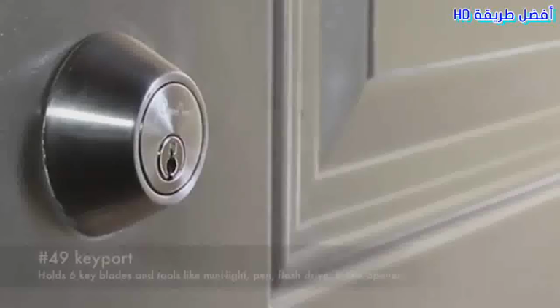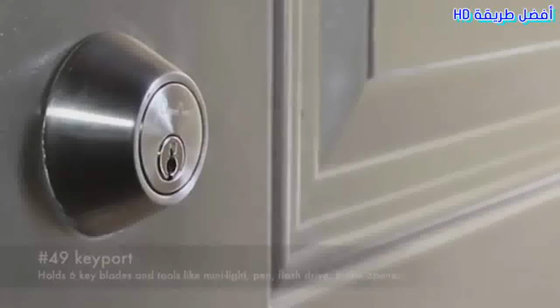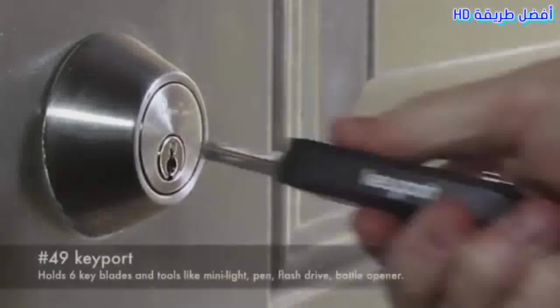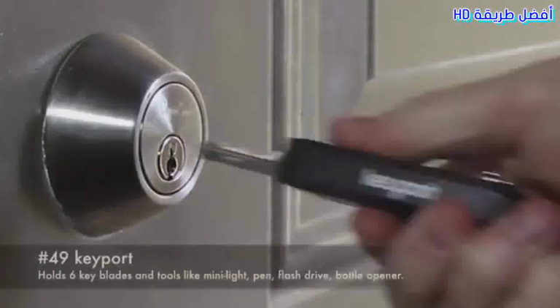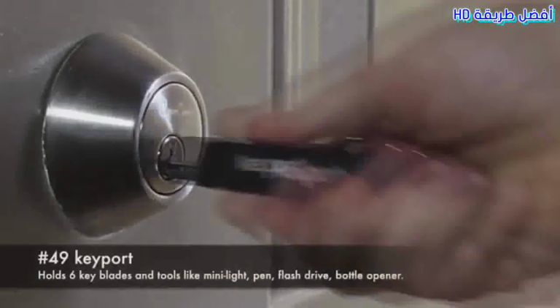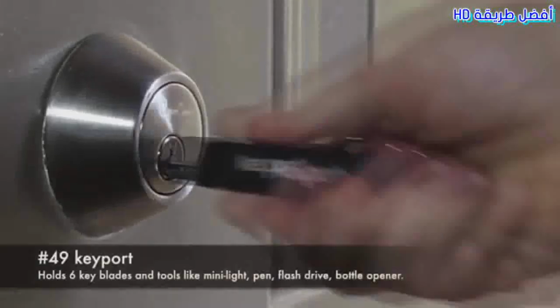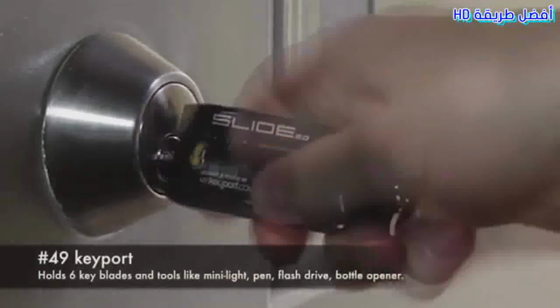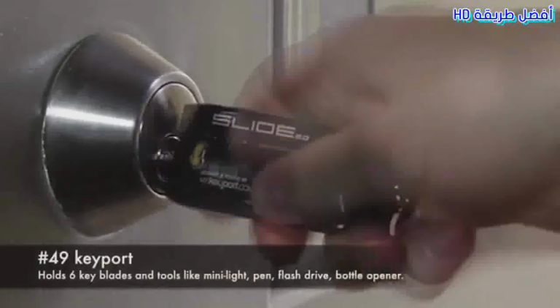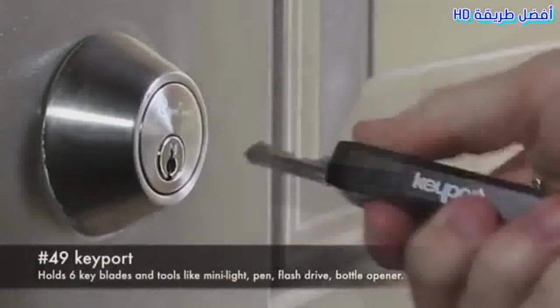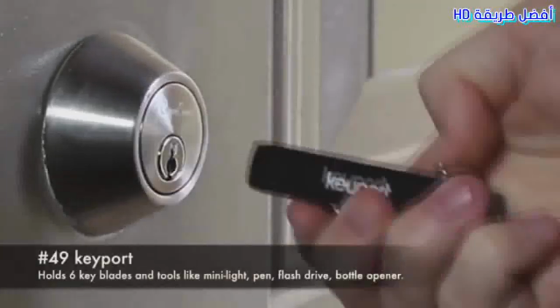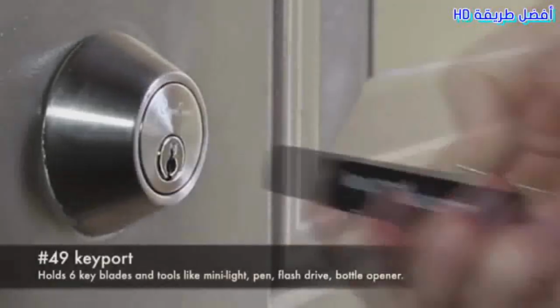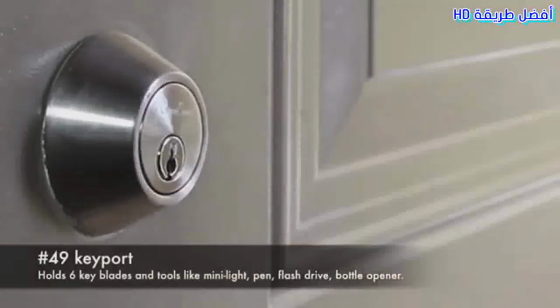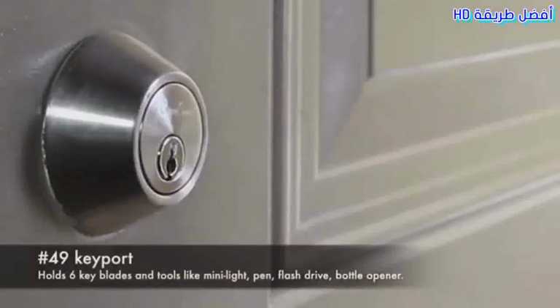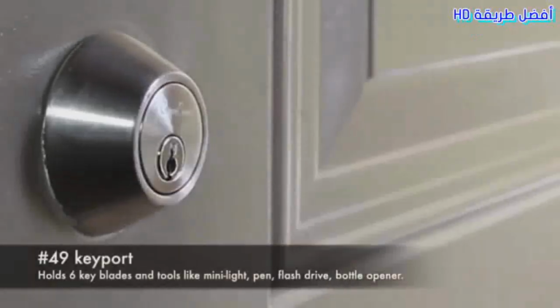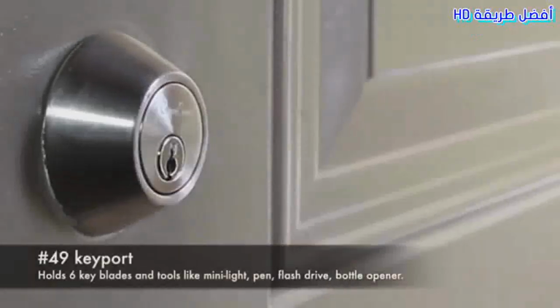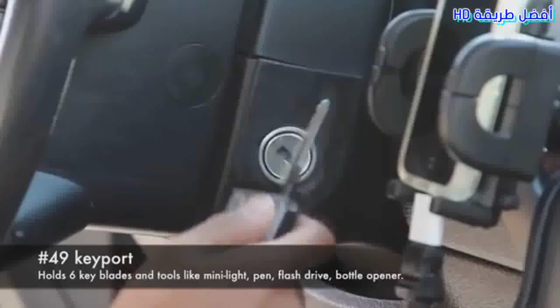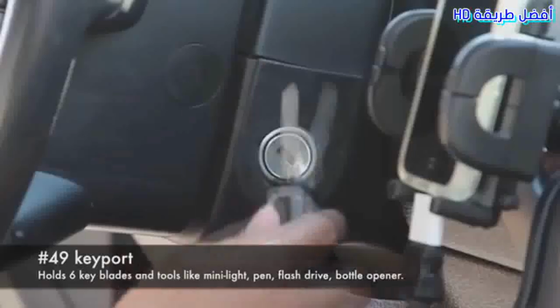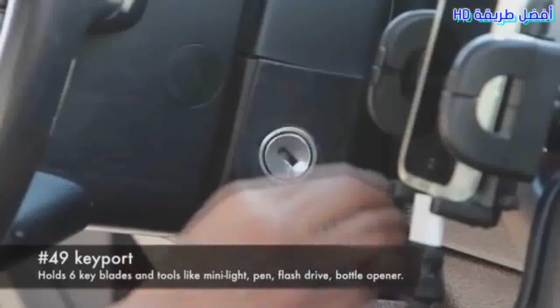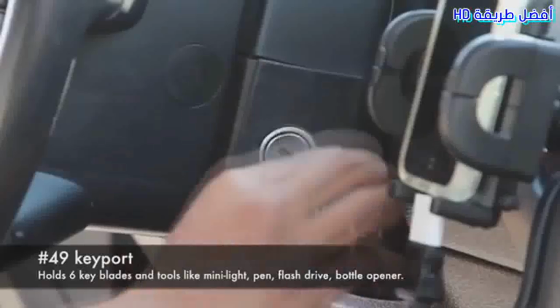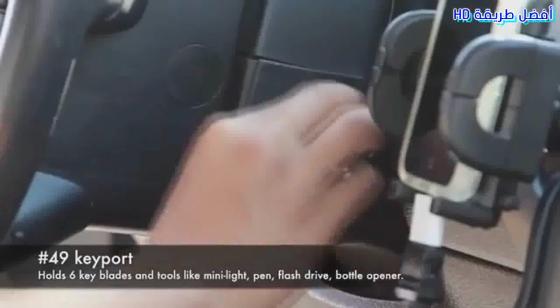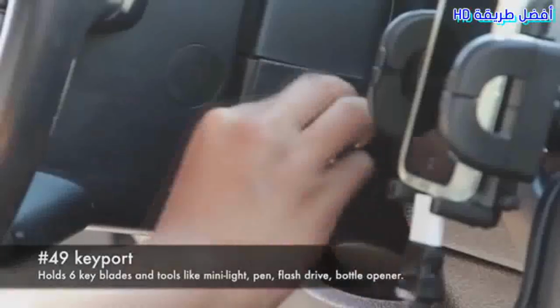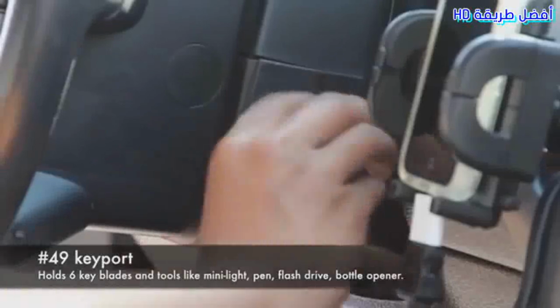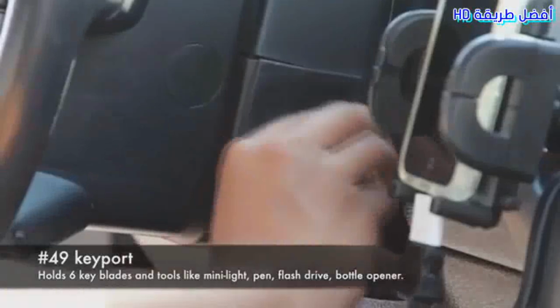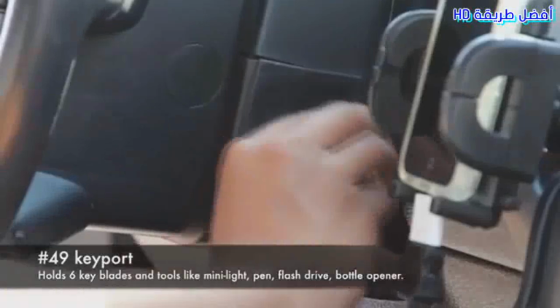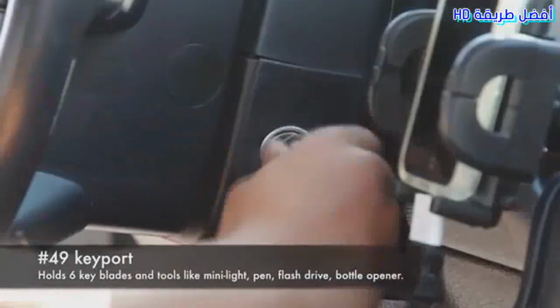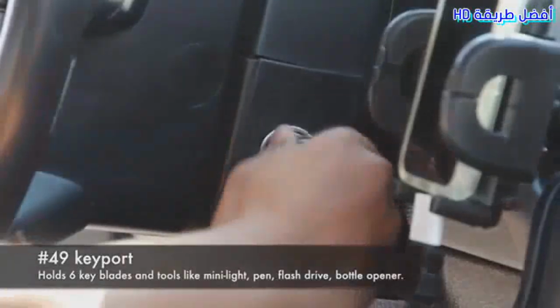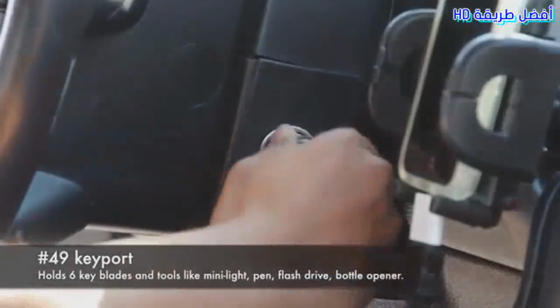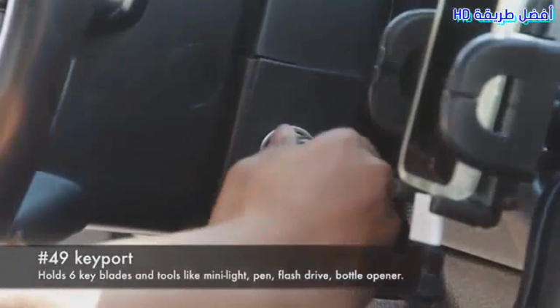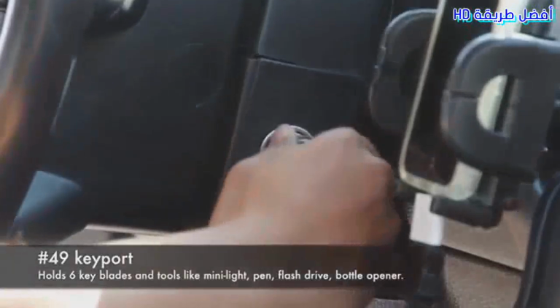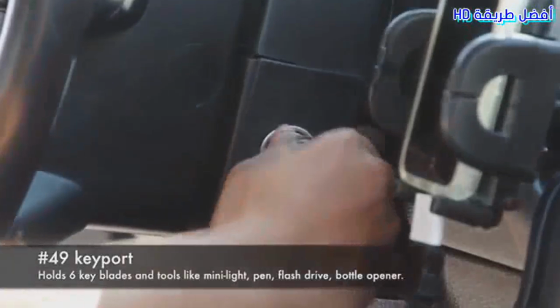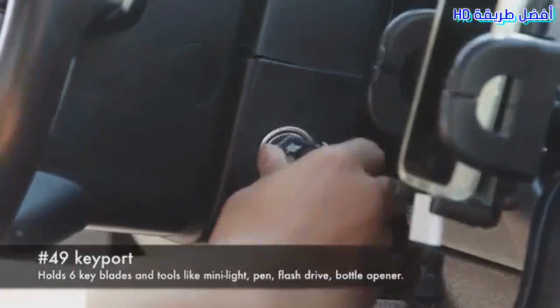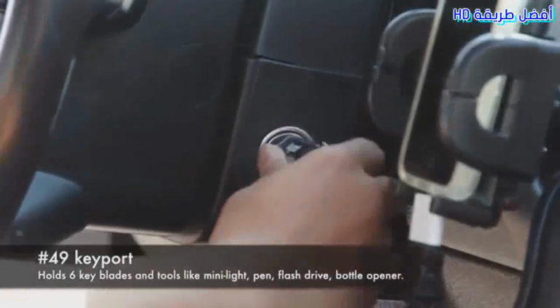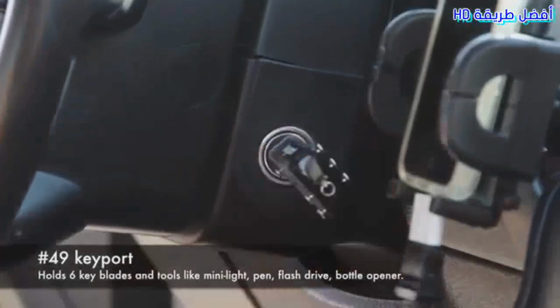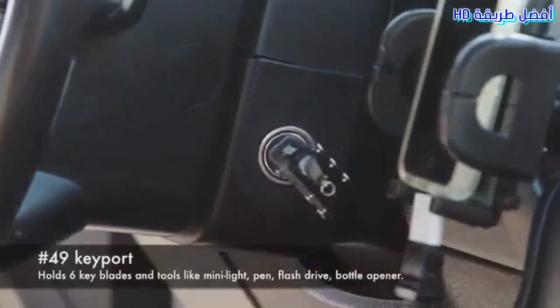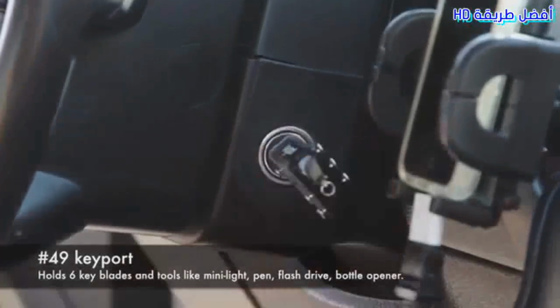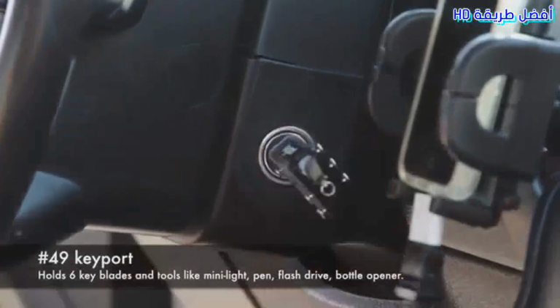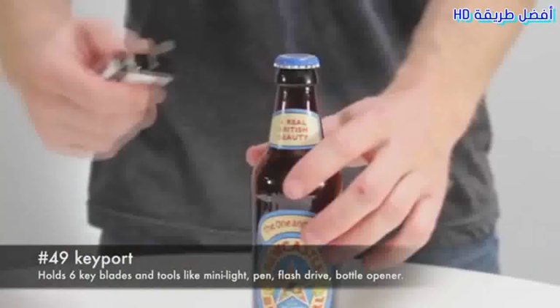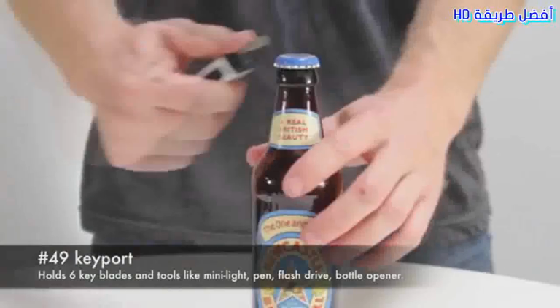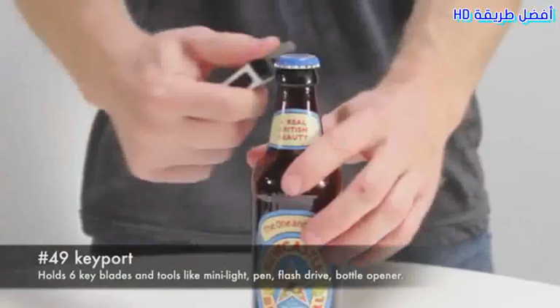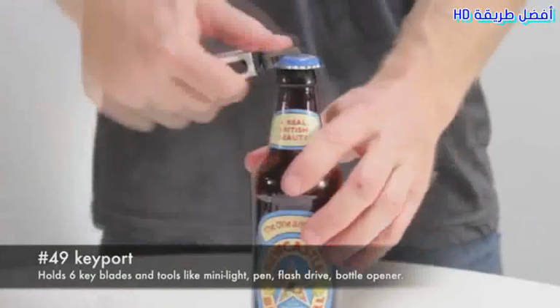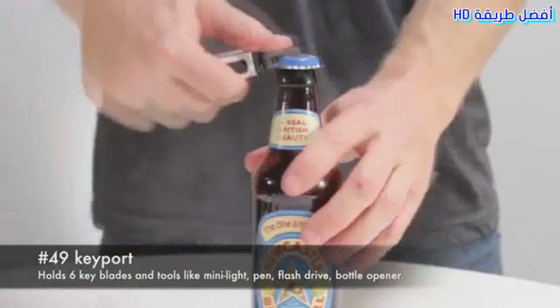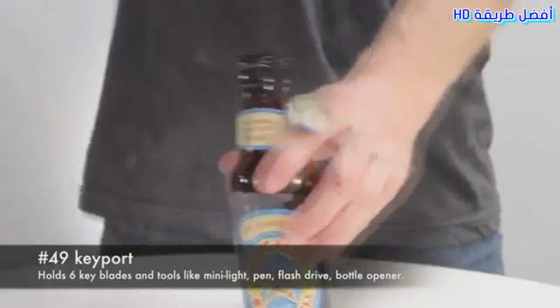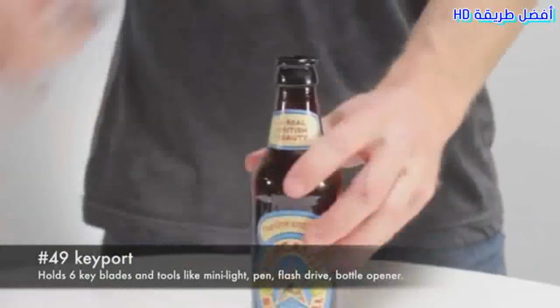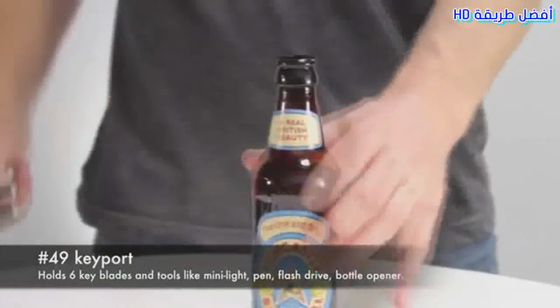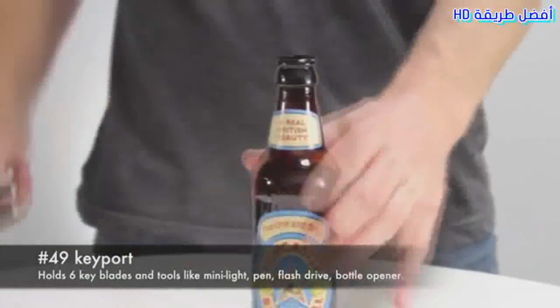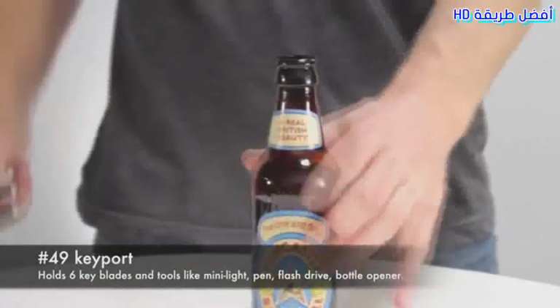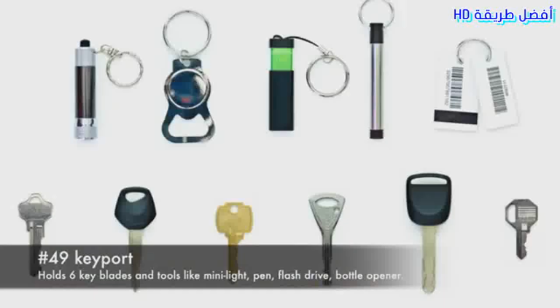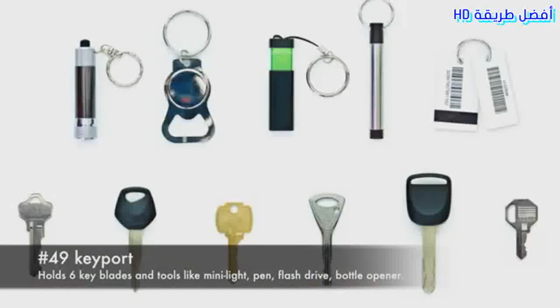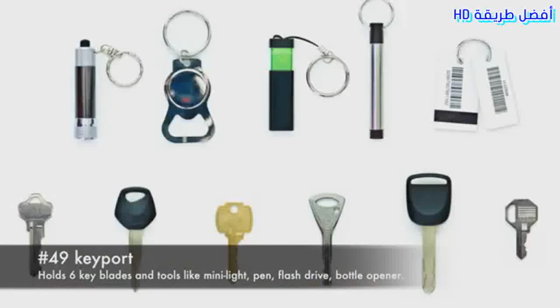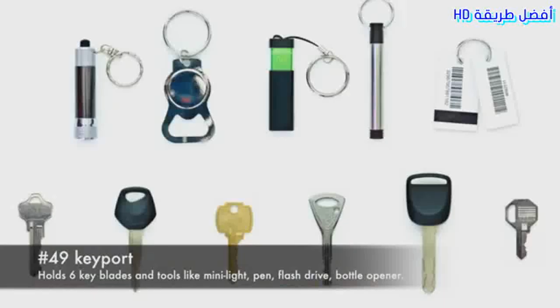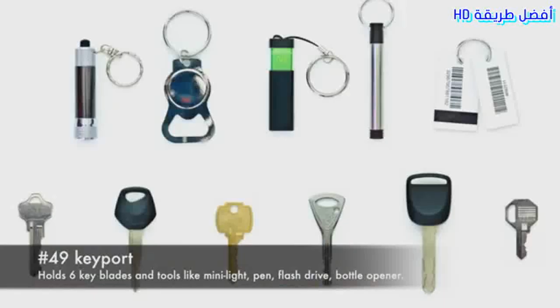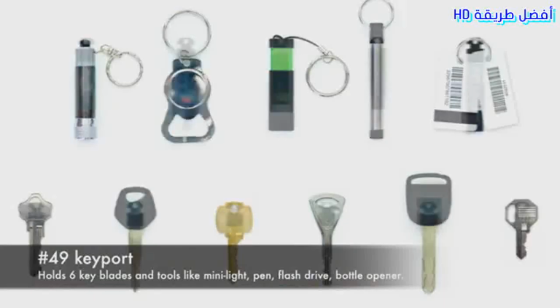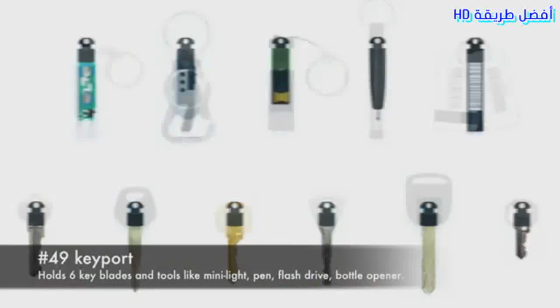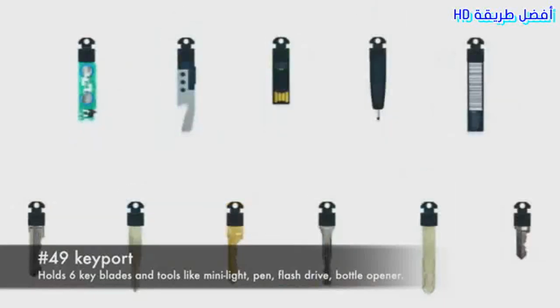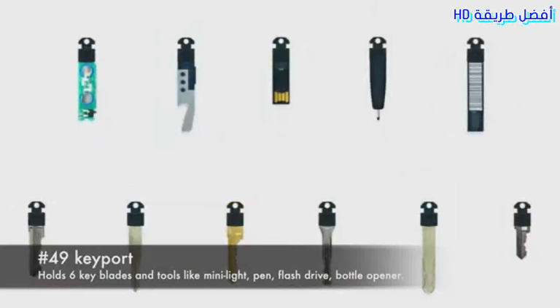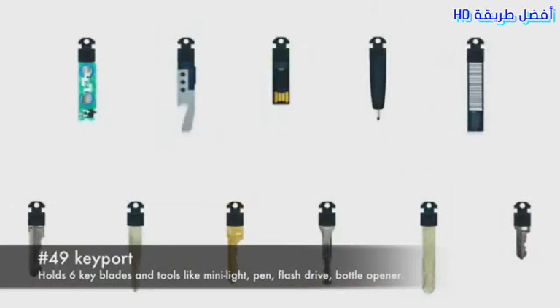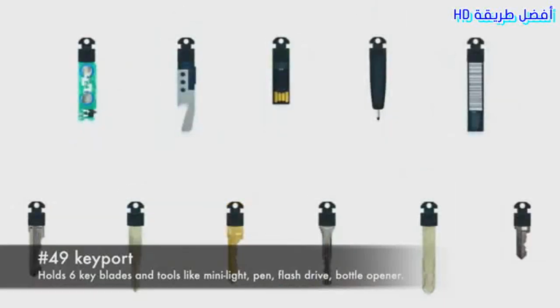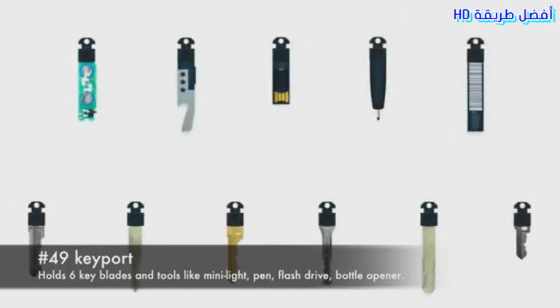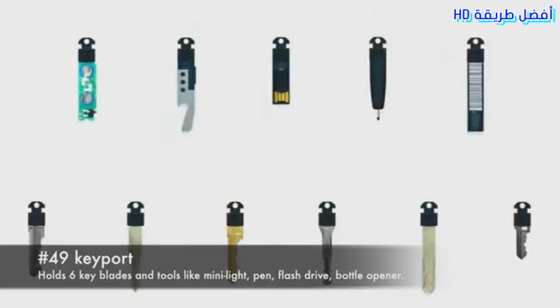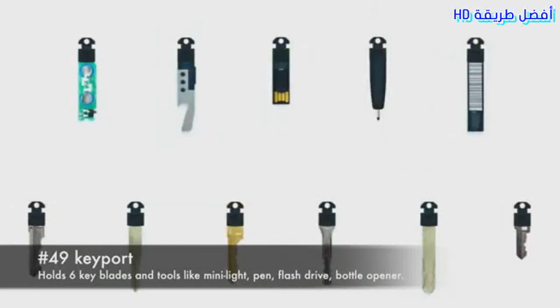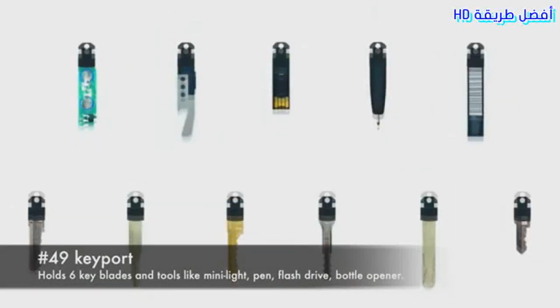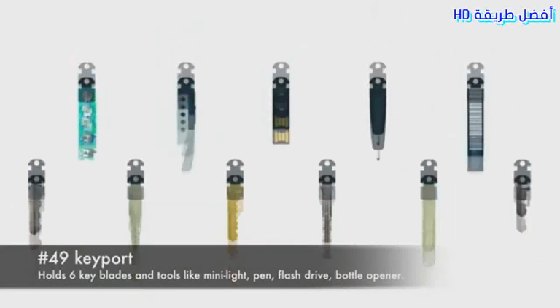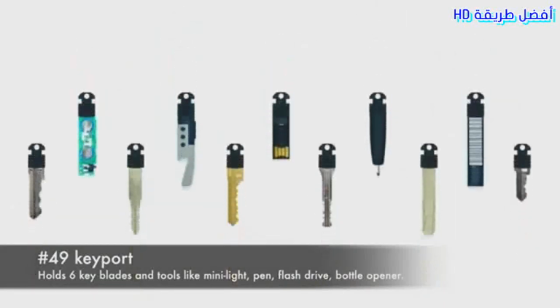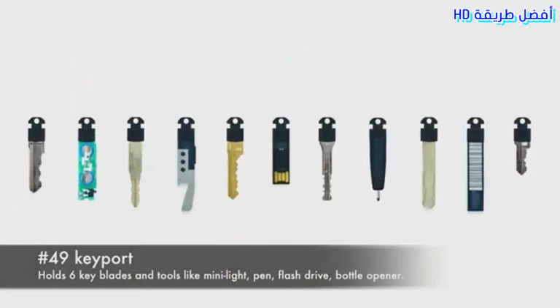49. Keyport. Holds 6 key blades and tools like mini light, pen, flash drive, bottle opener.